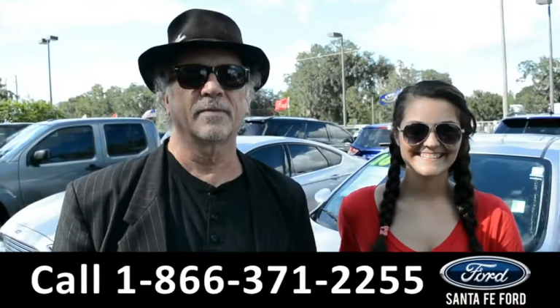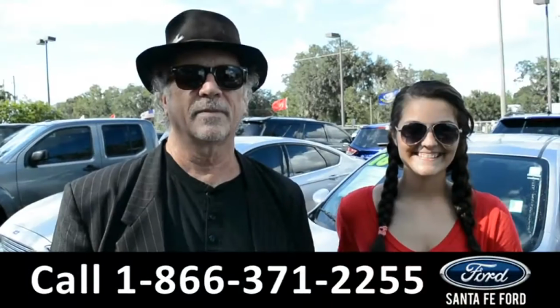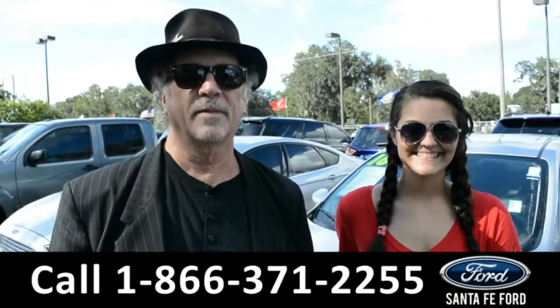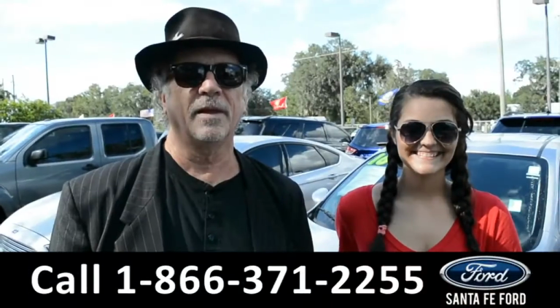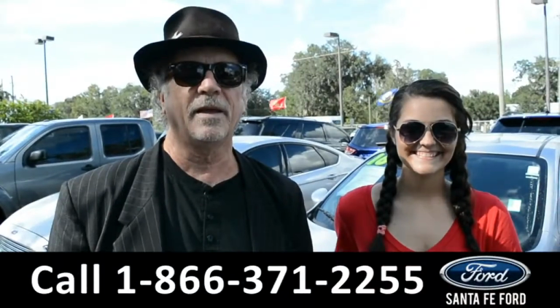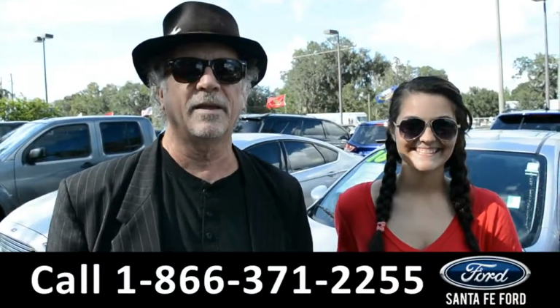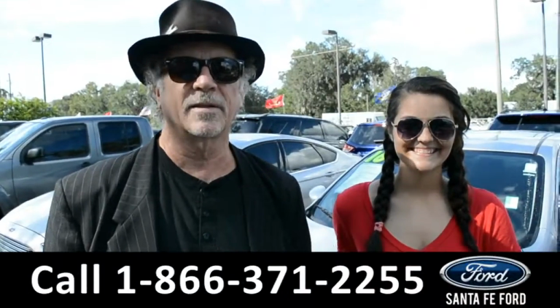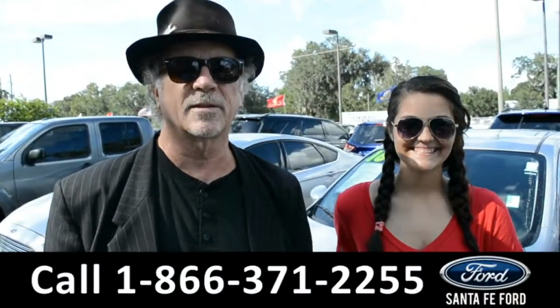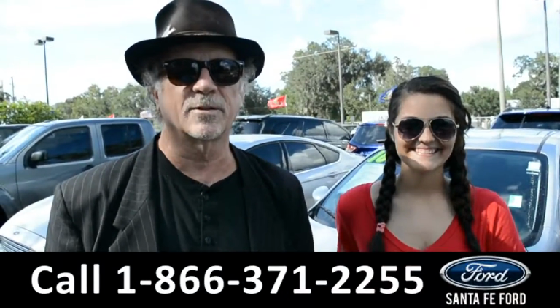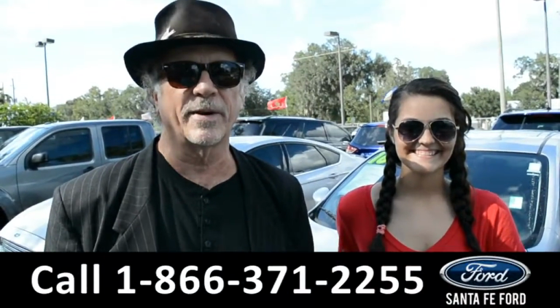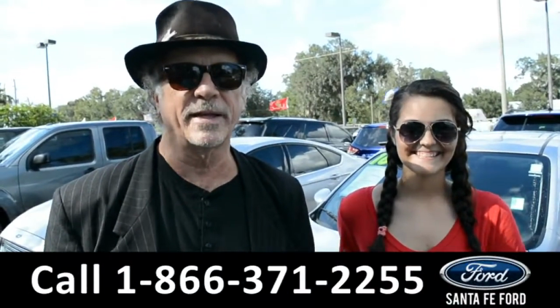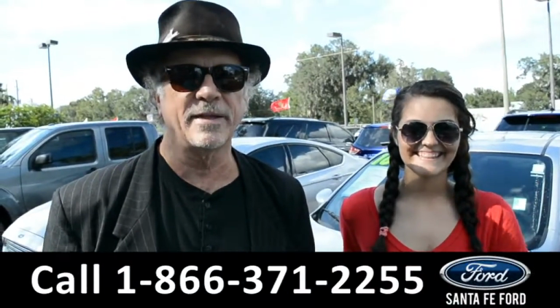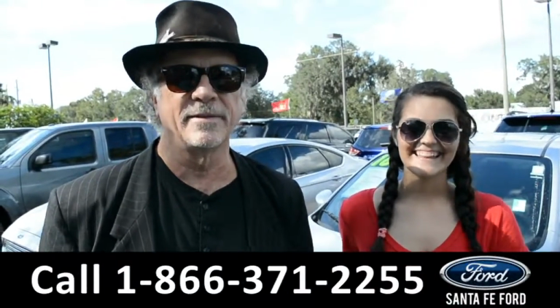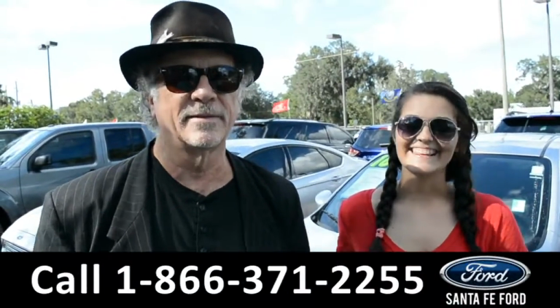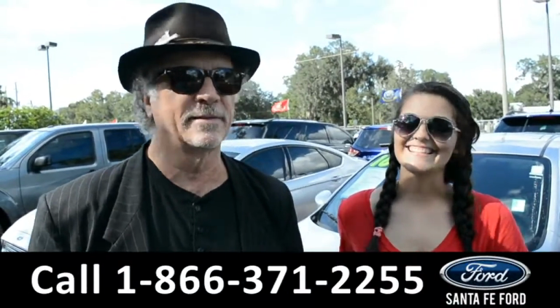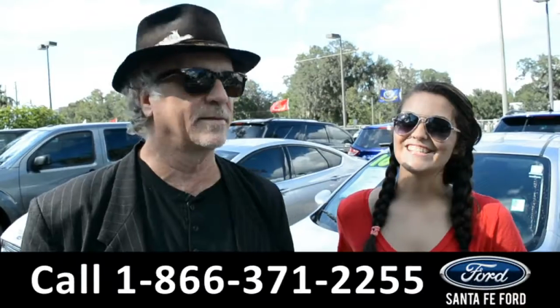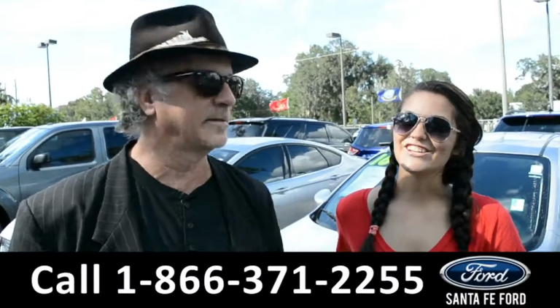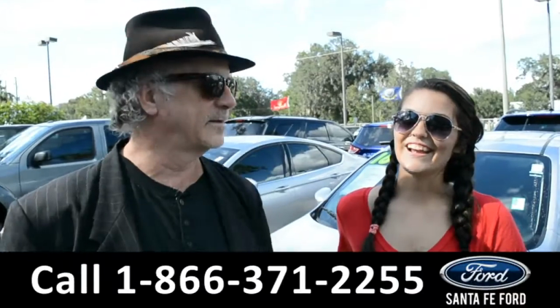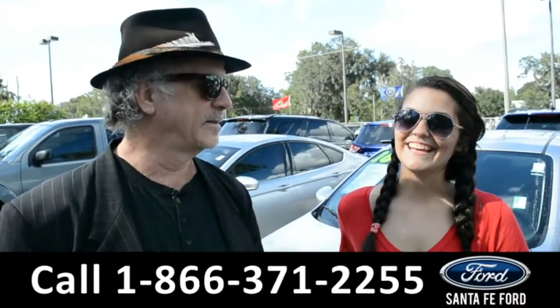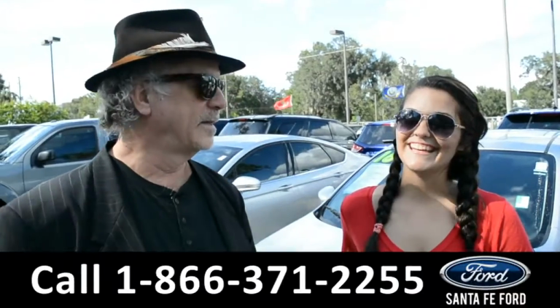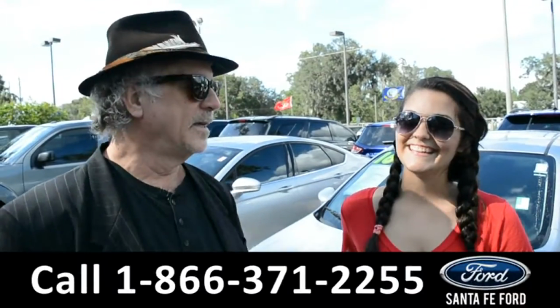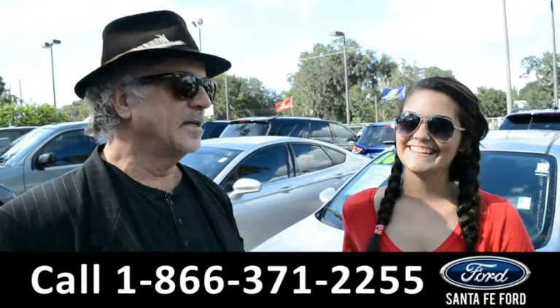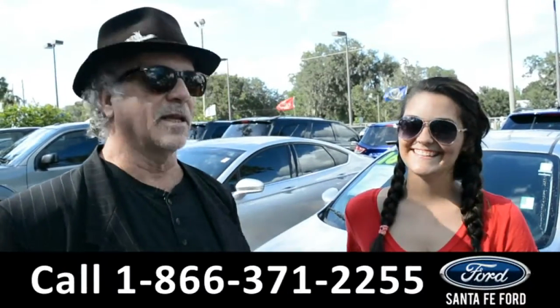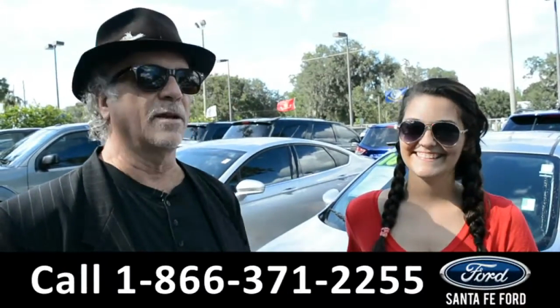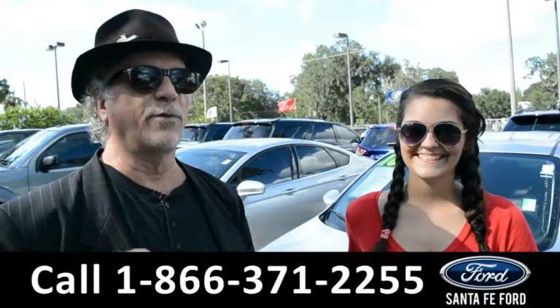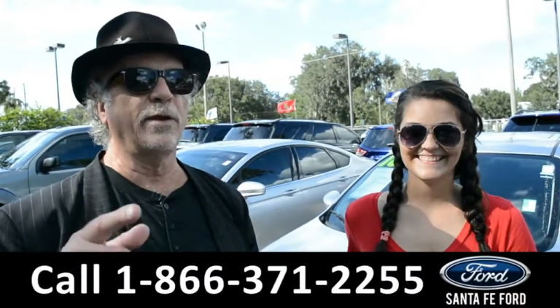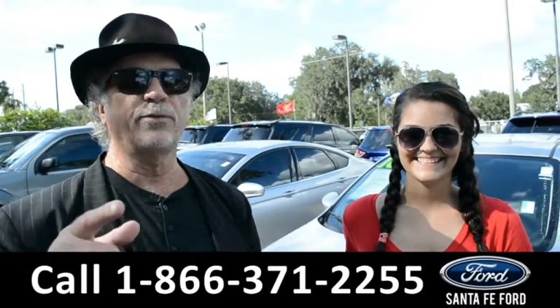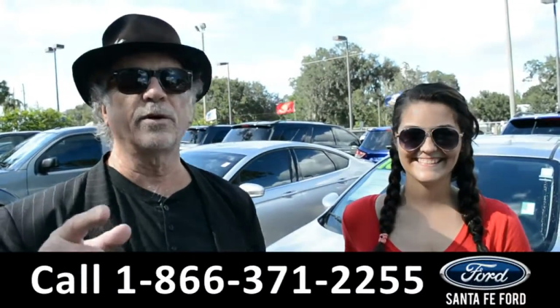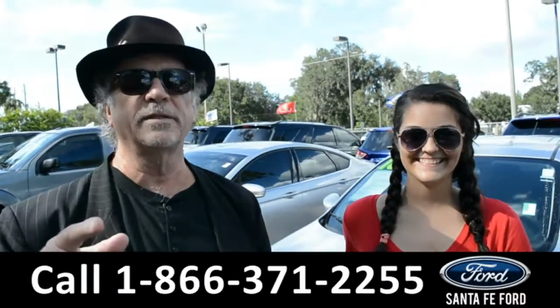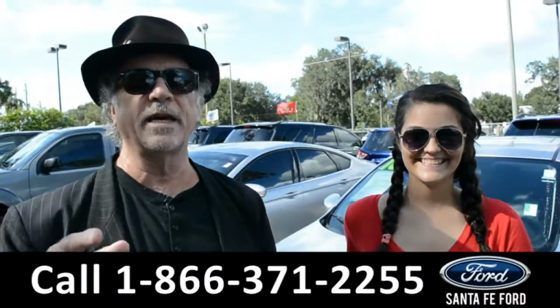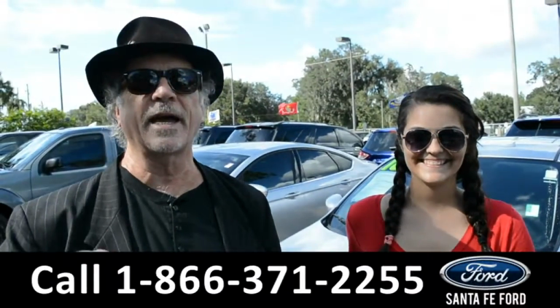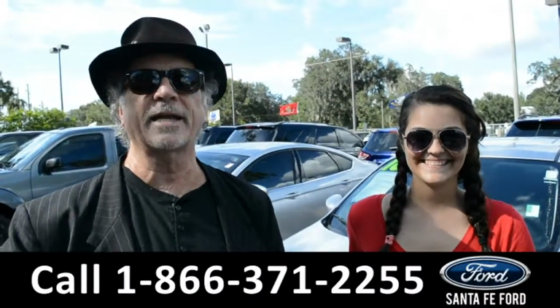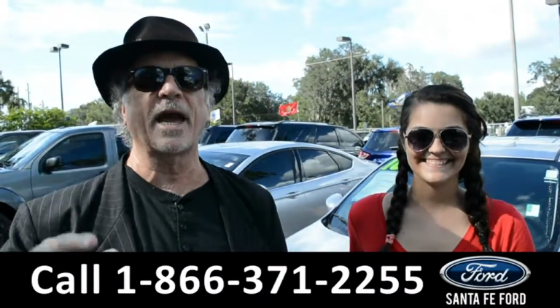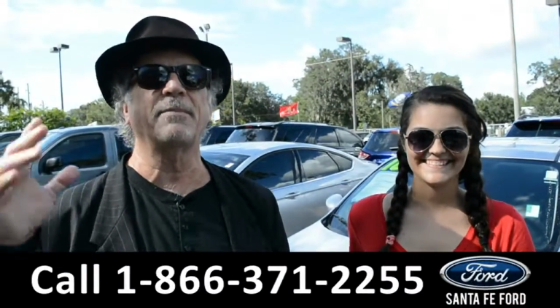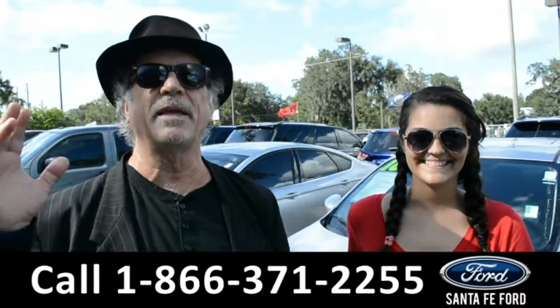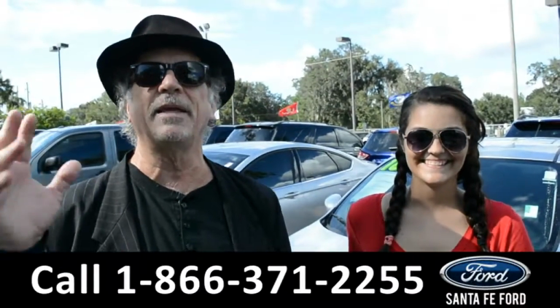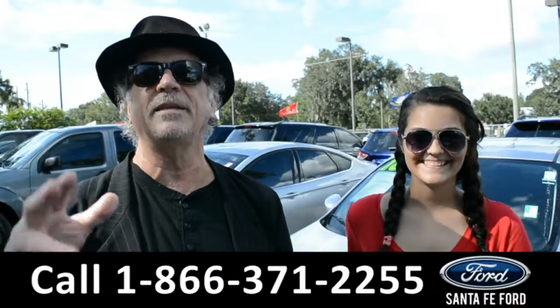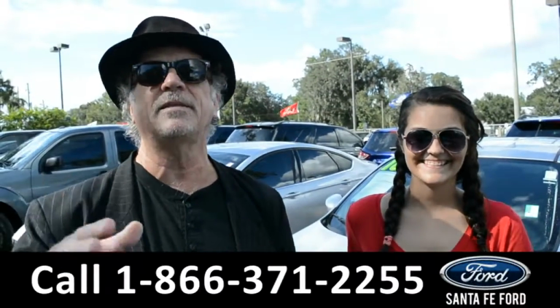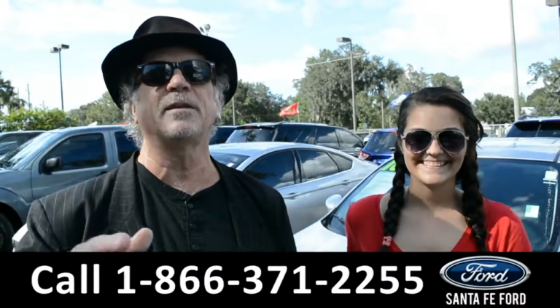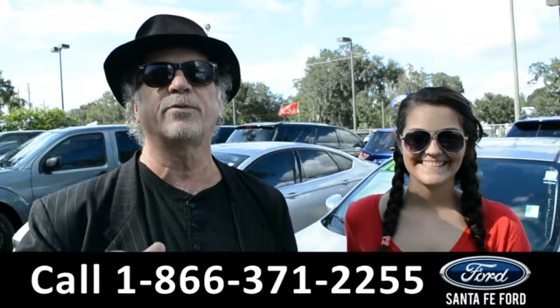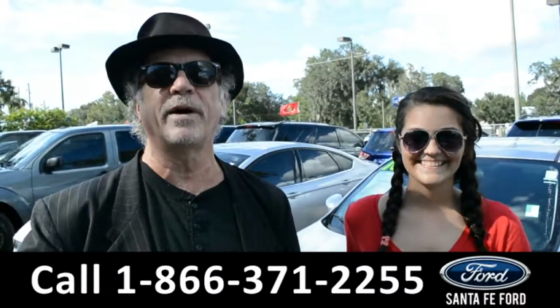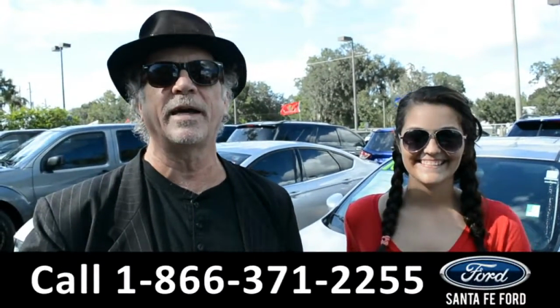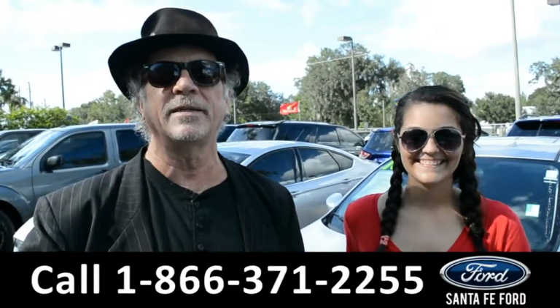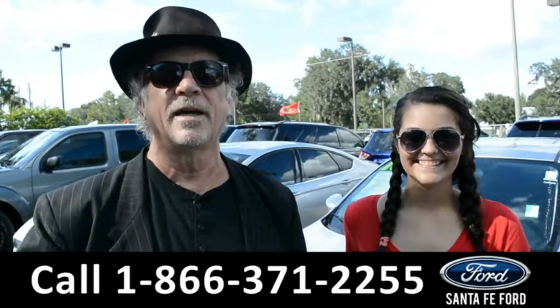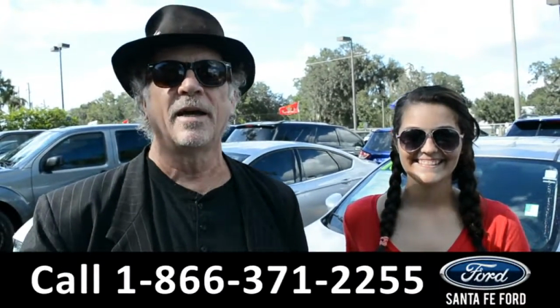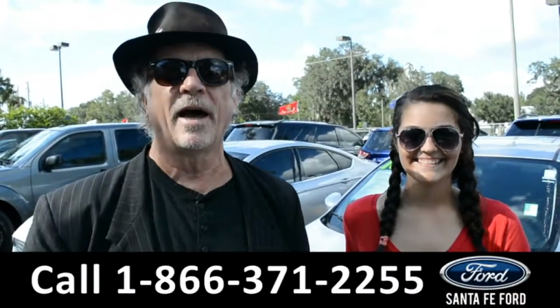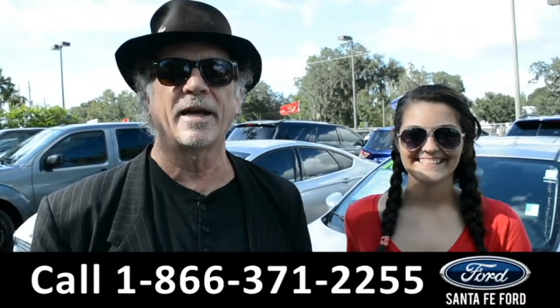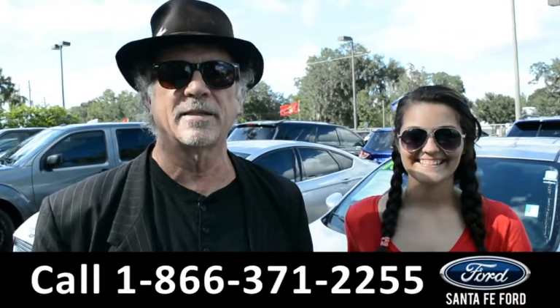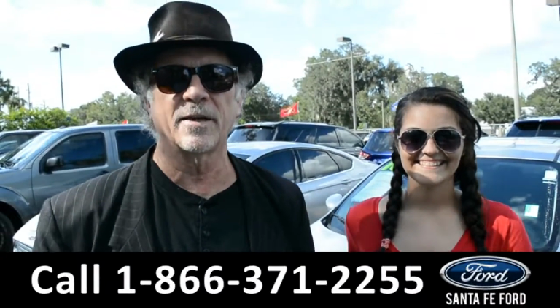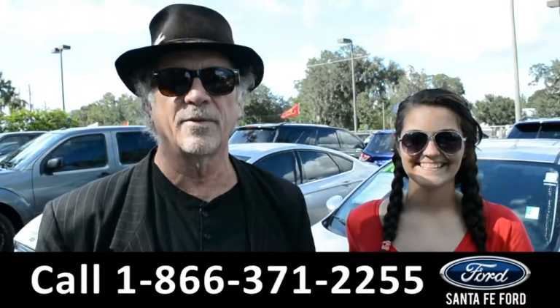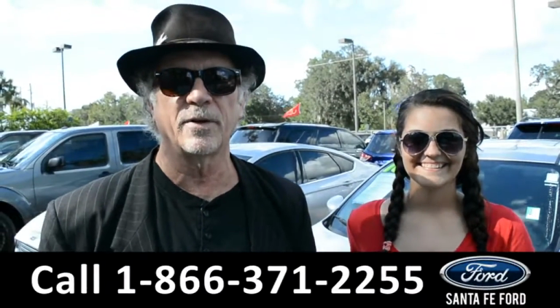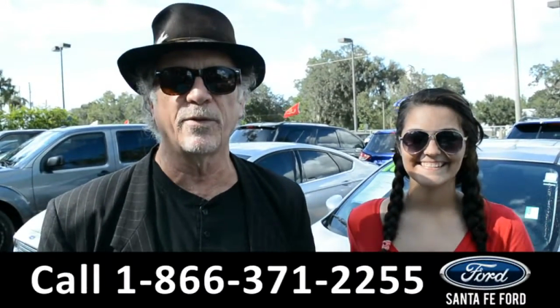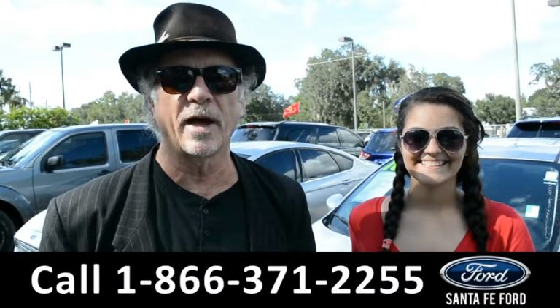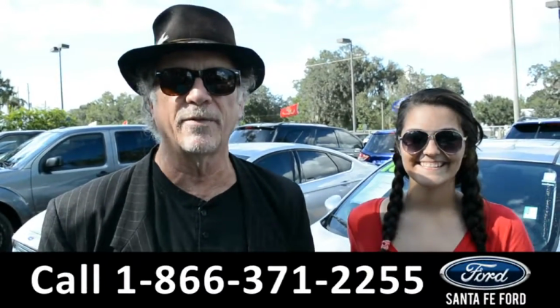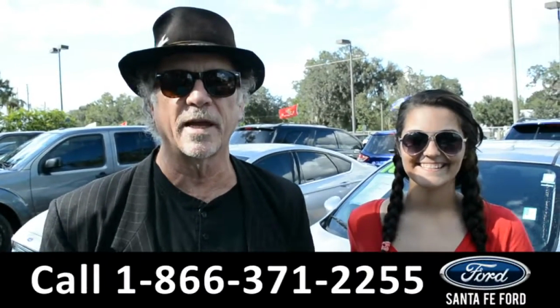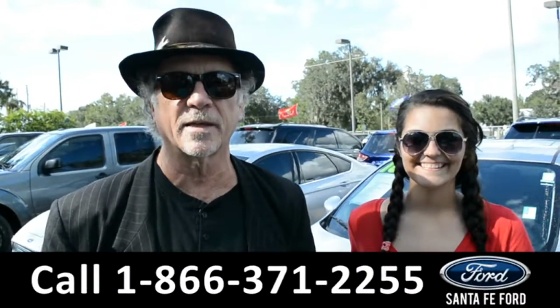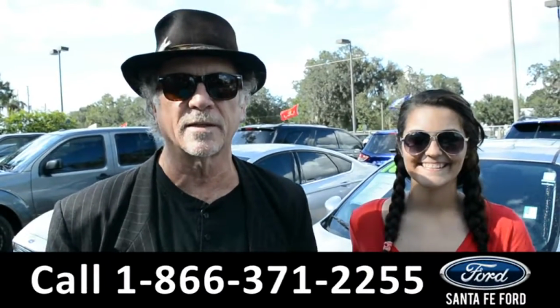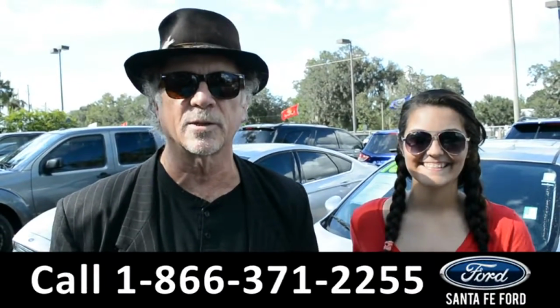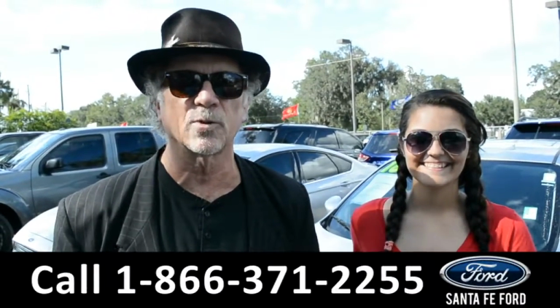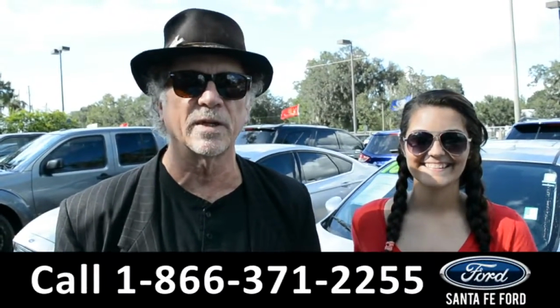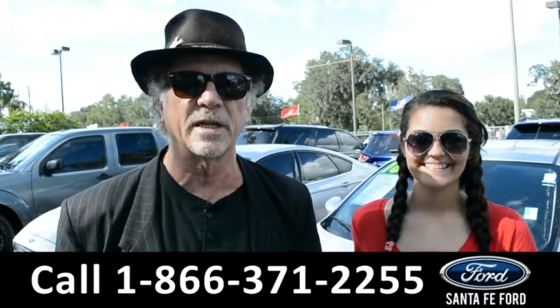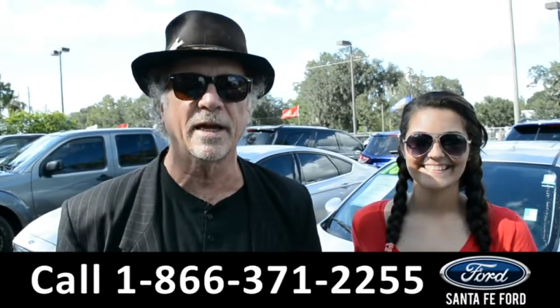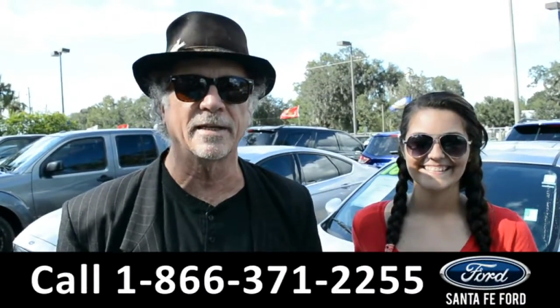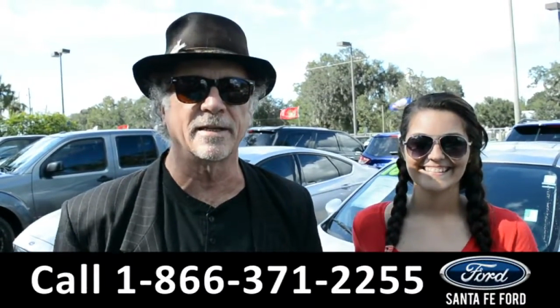Hey, this is Randy. This is Cheyenne. This is on FaithfulWork.com — easy to find. I-75 at exit 399.